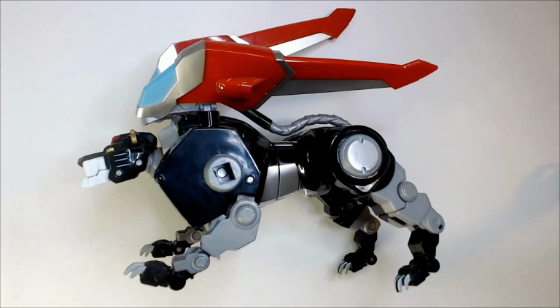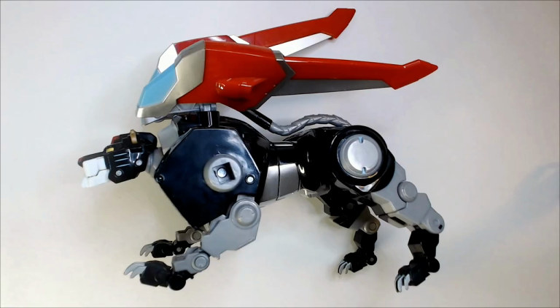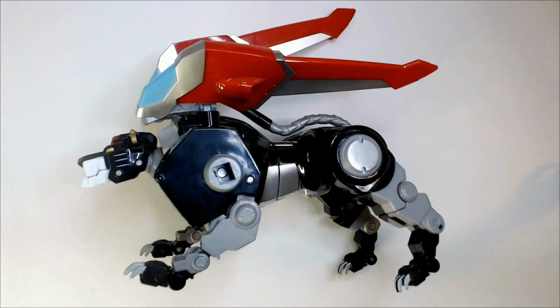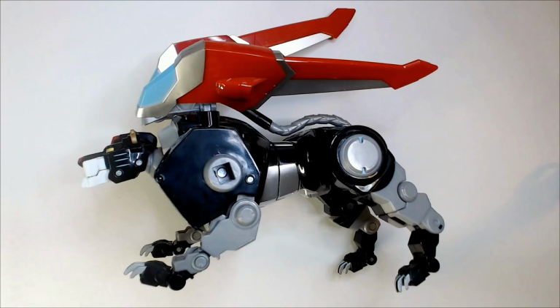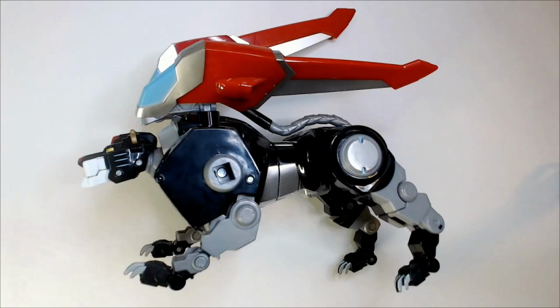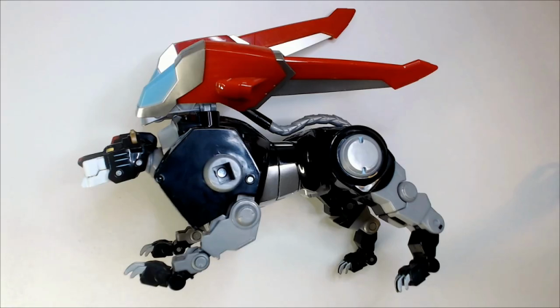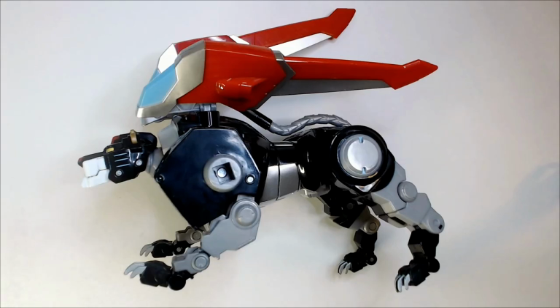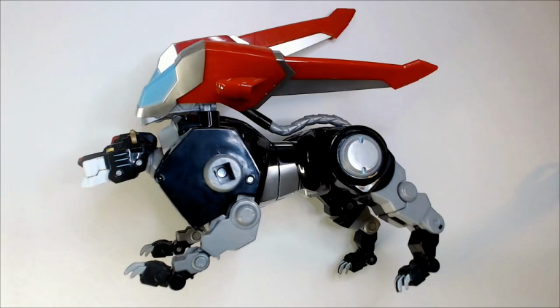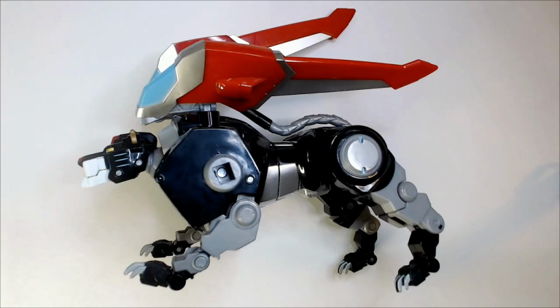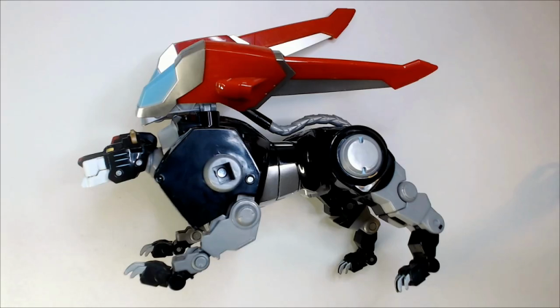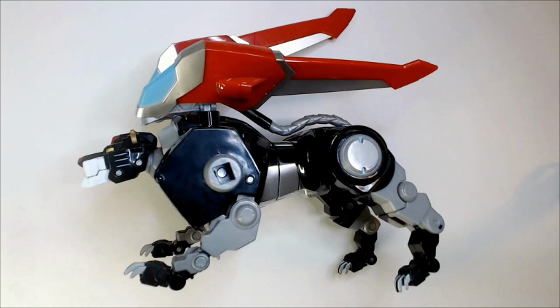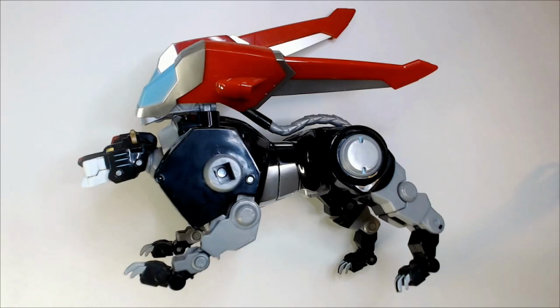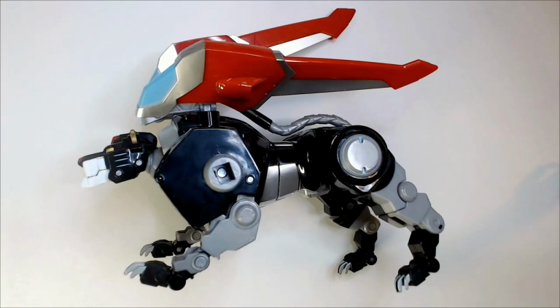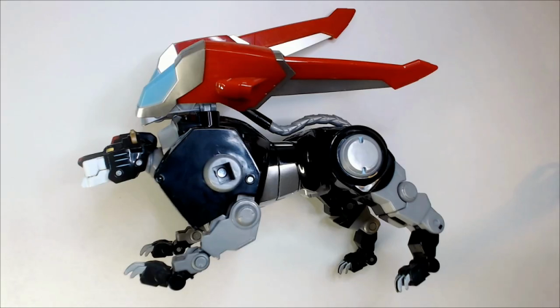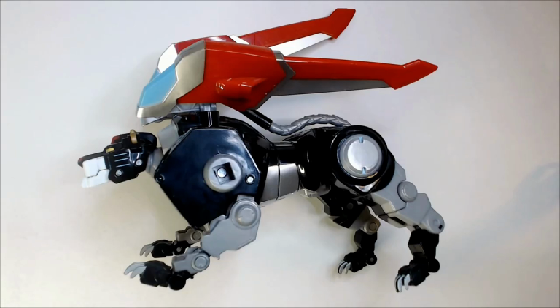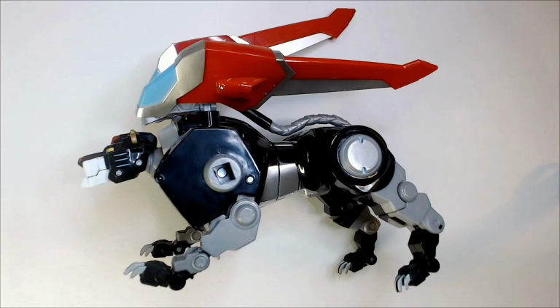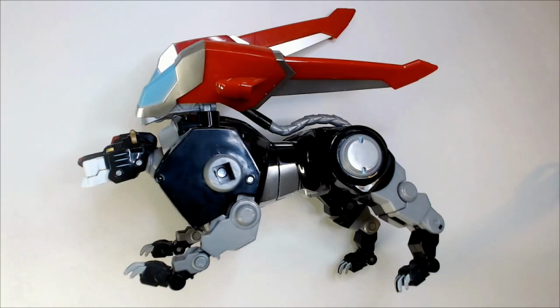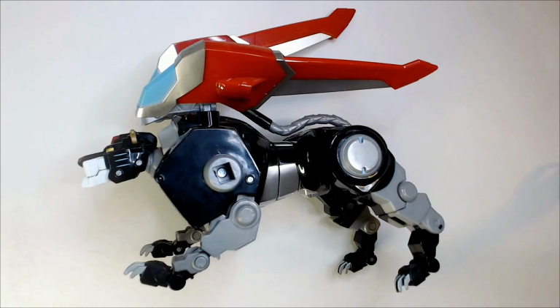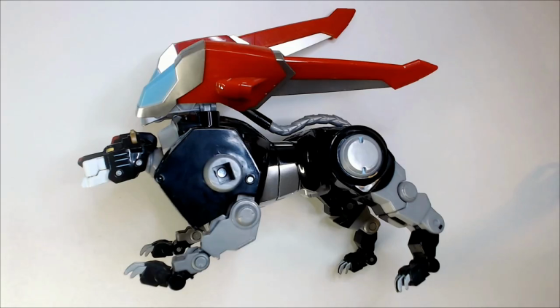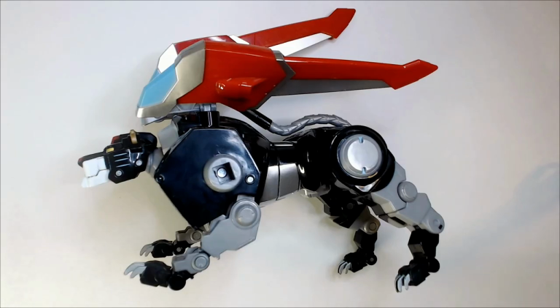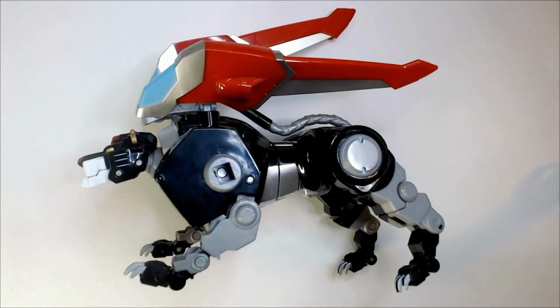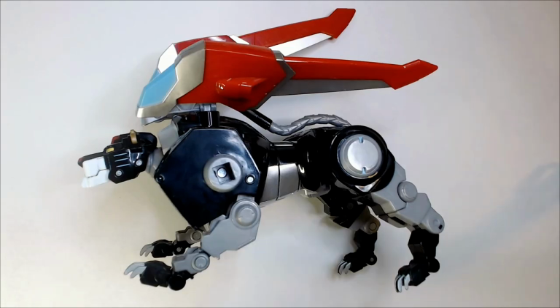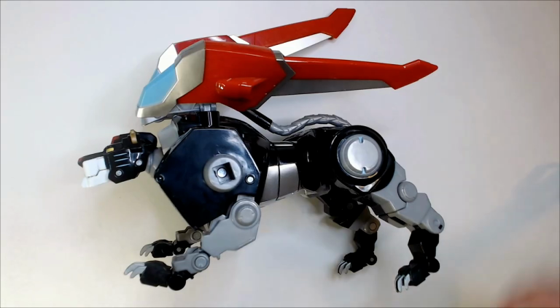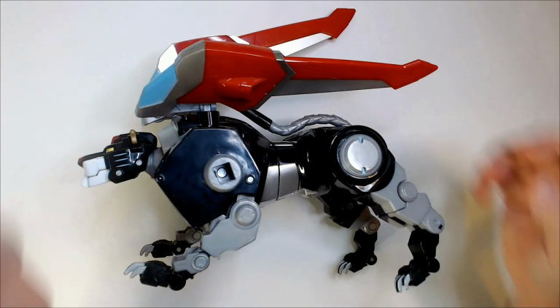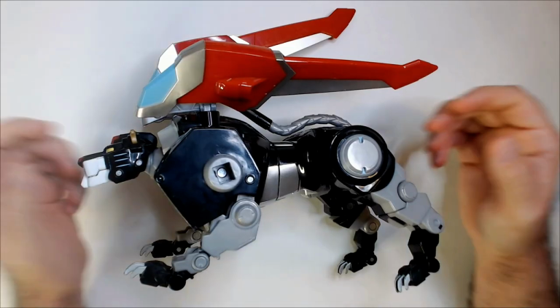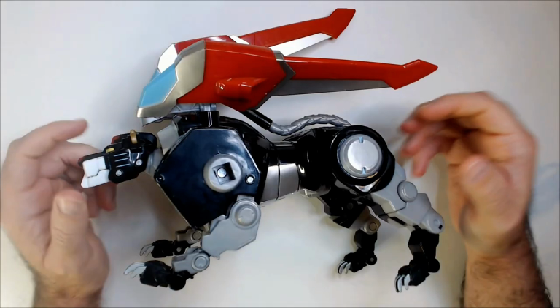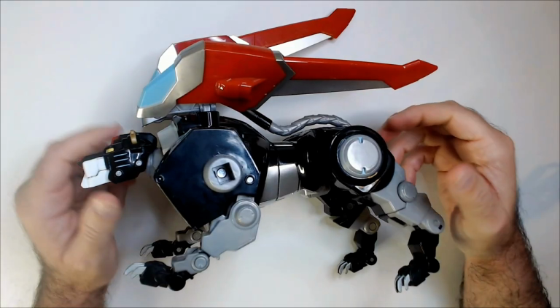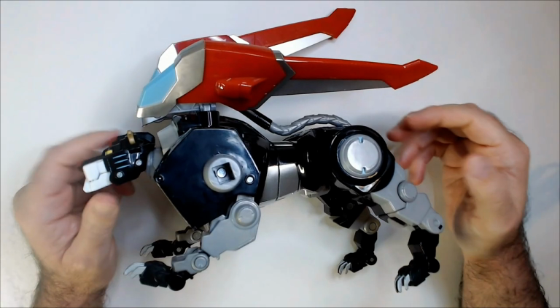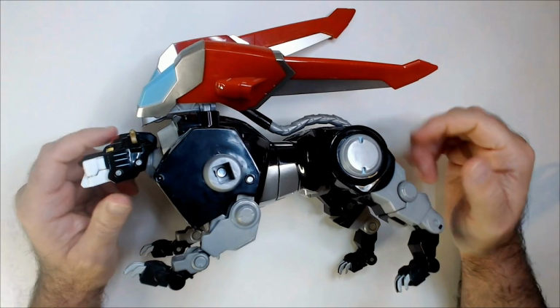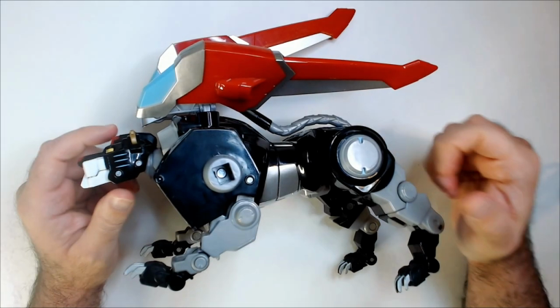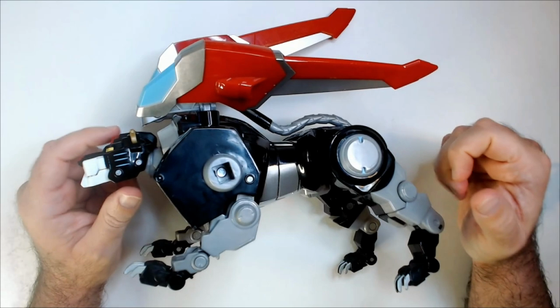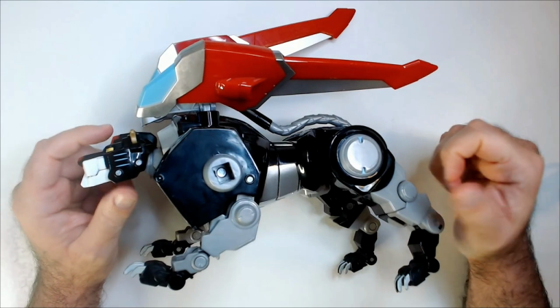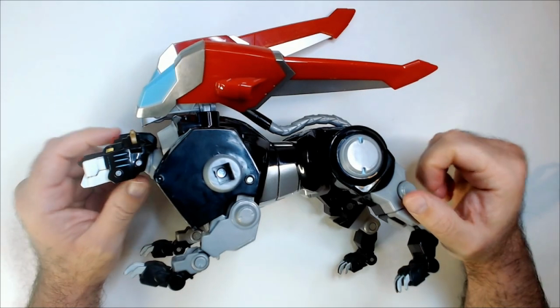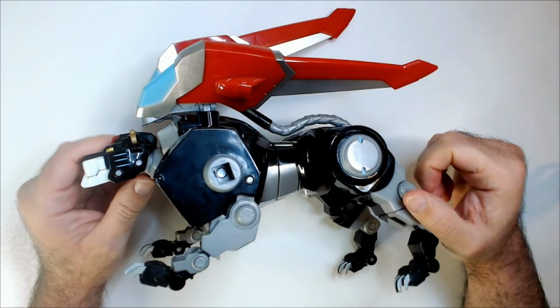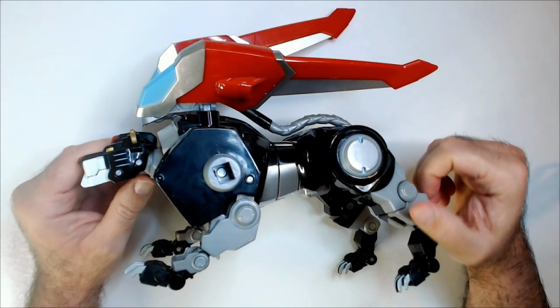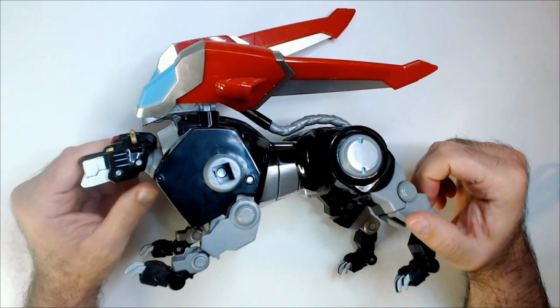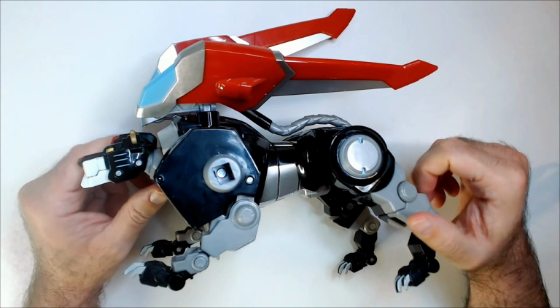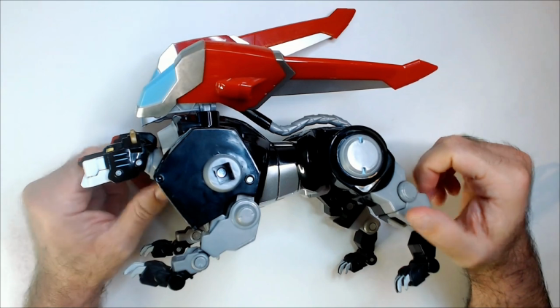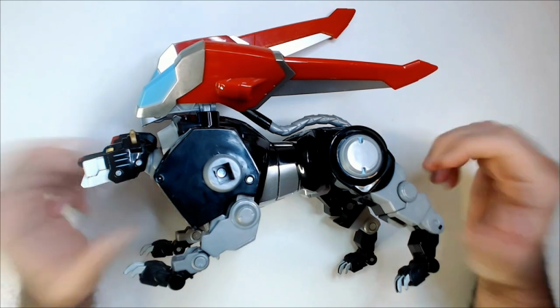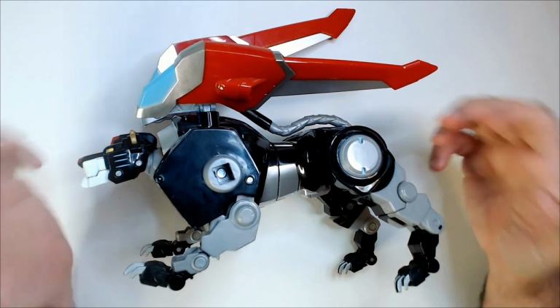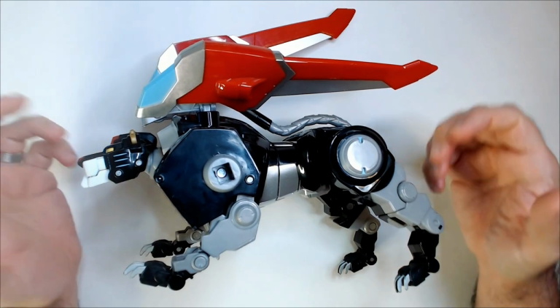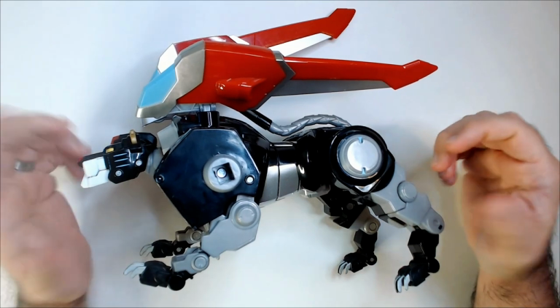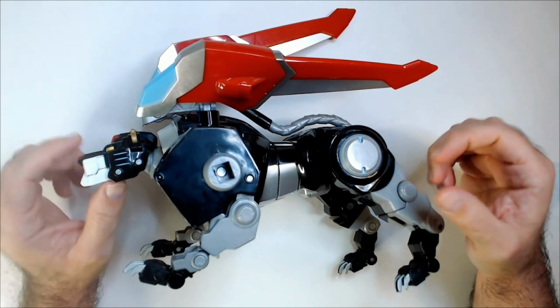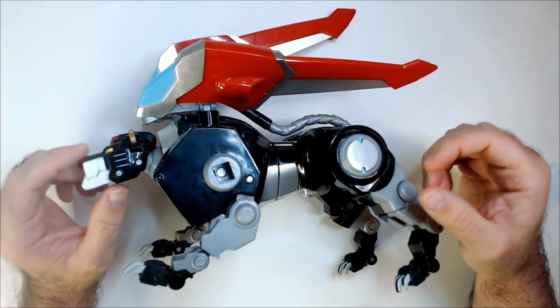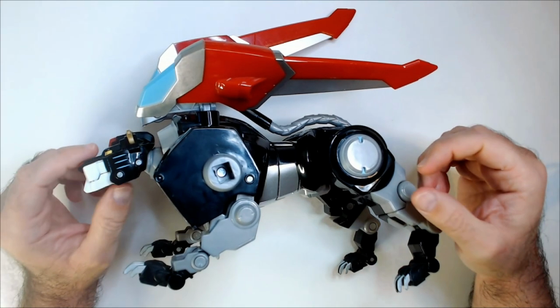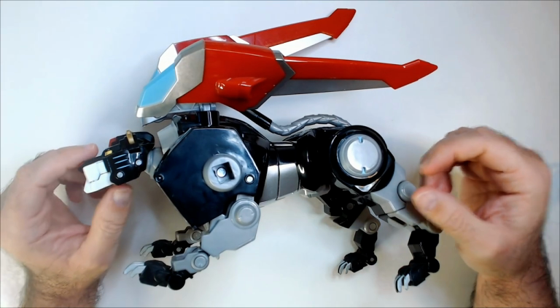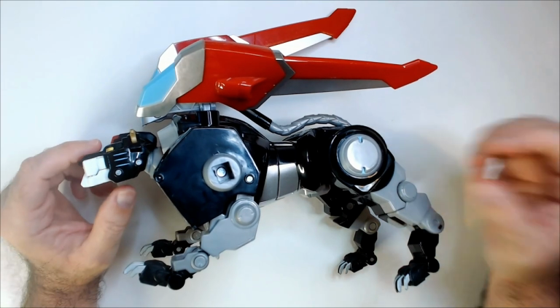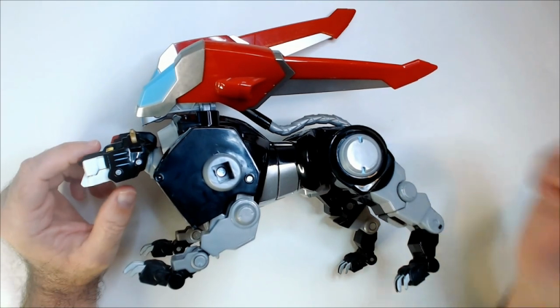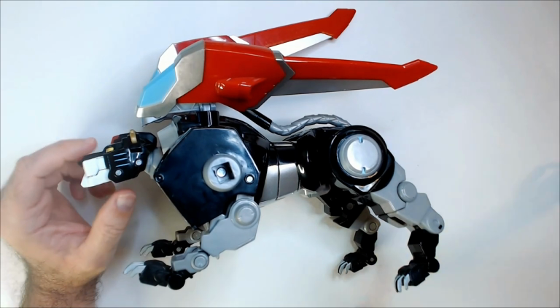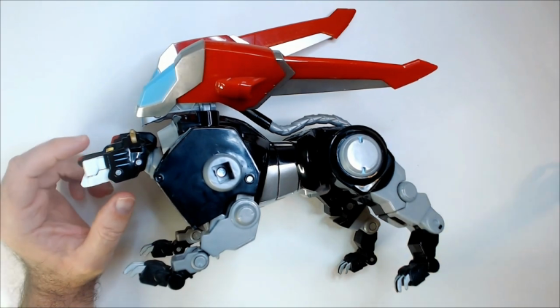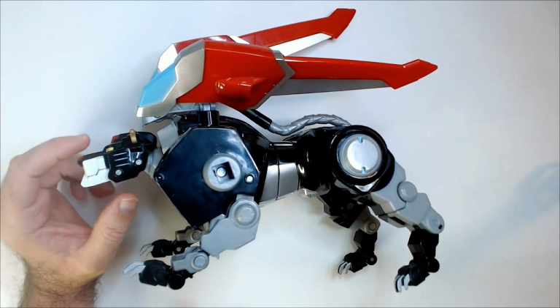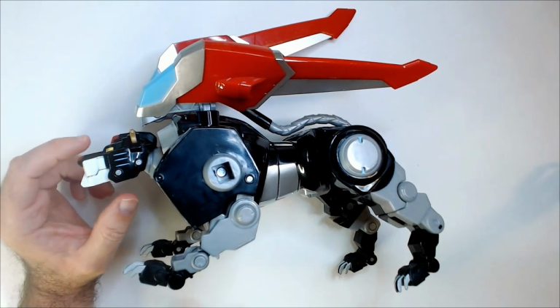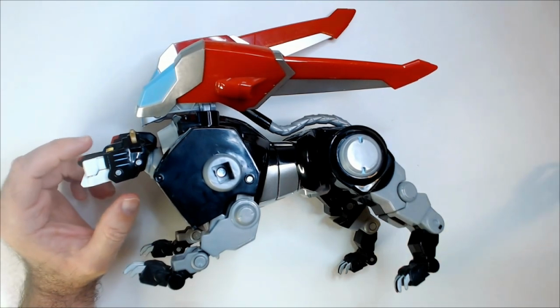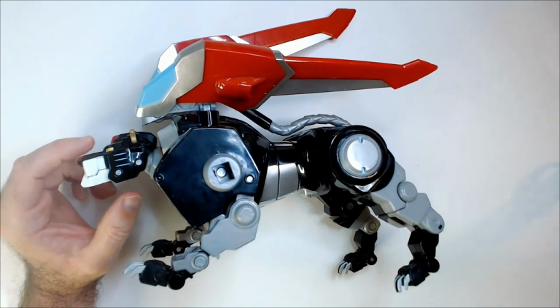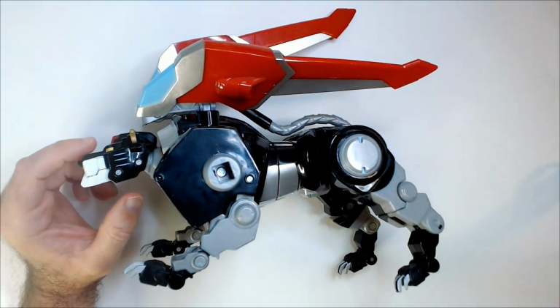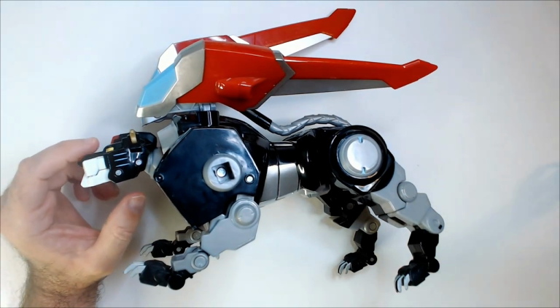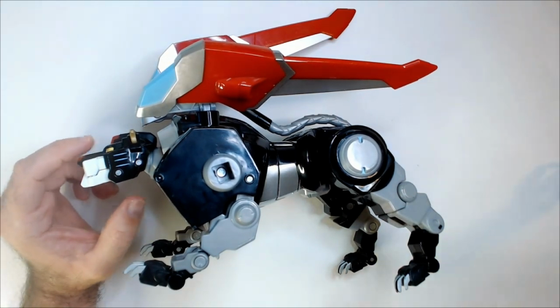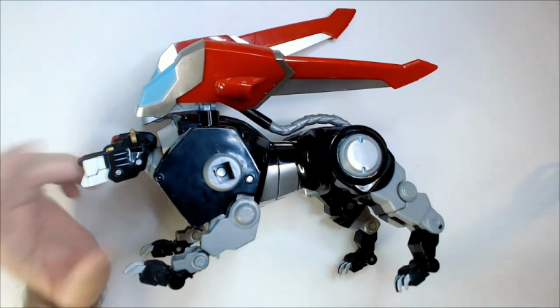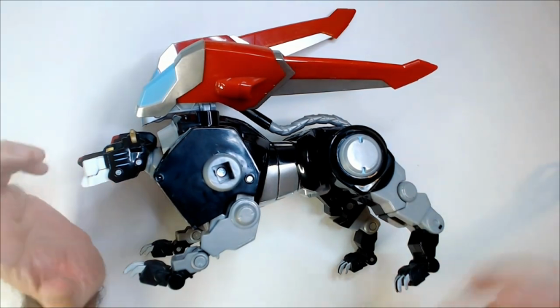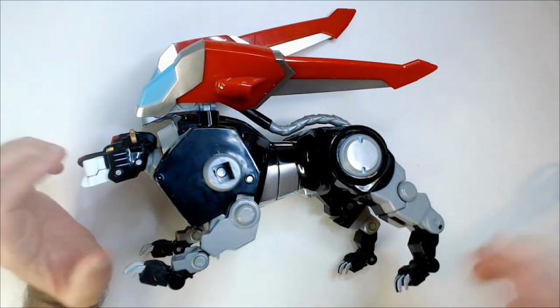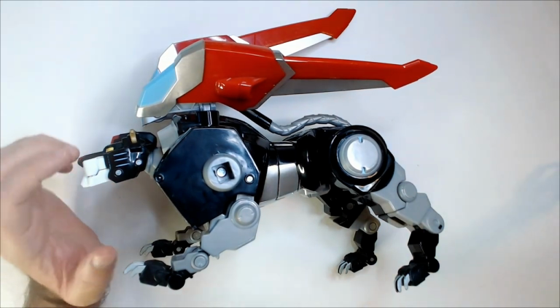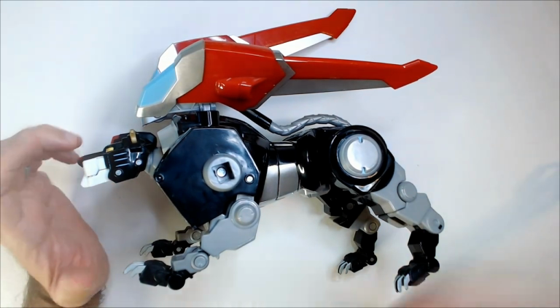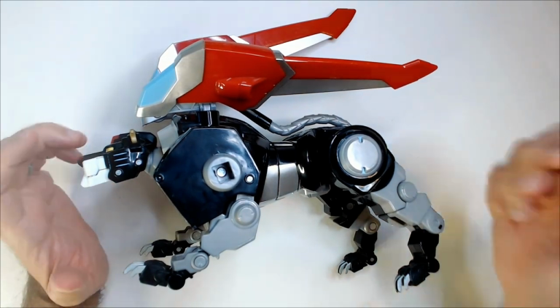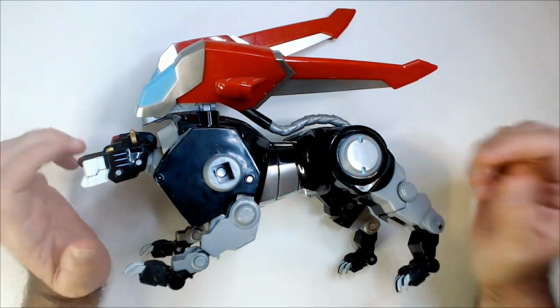Welcome back to RRR. We have a Voltron. Voltron Force was the Lion Voltron from the newer series that was on Netflix.